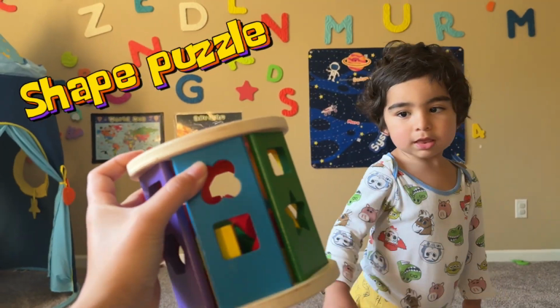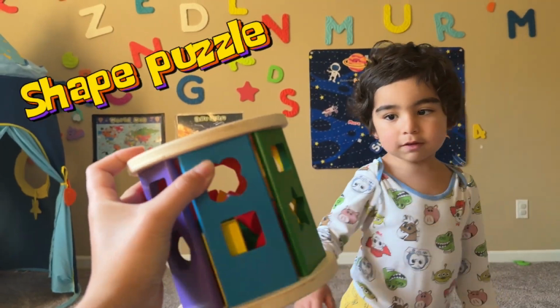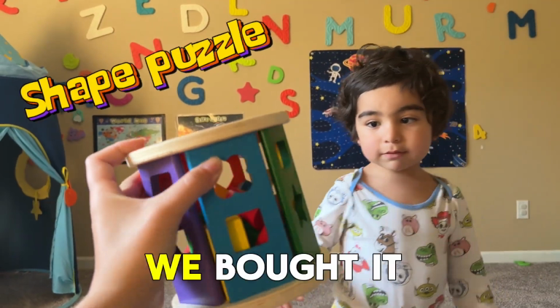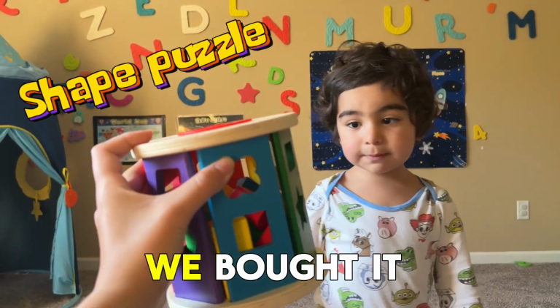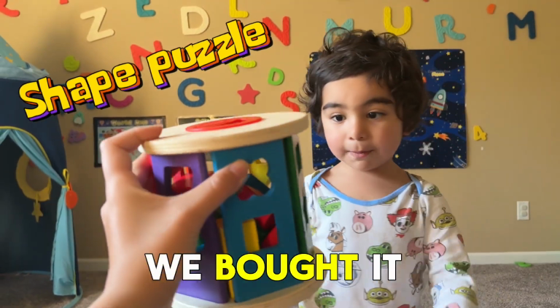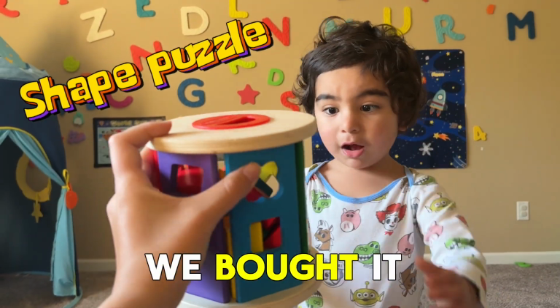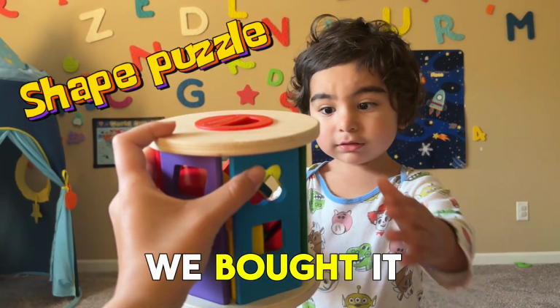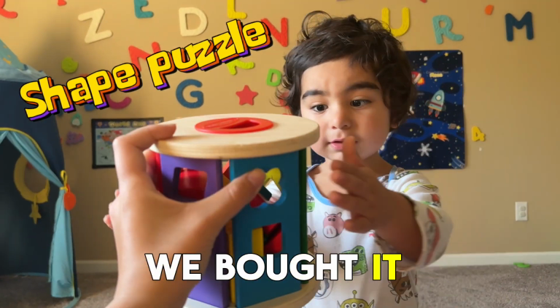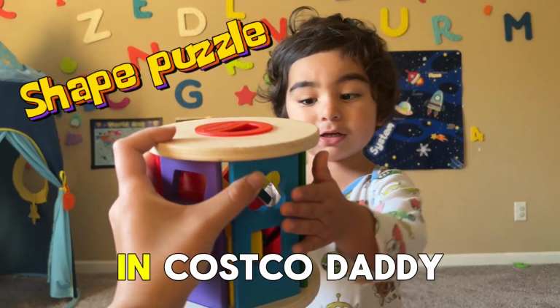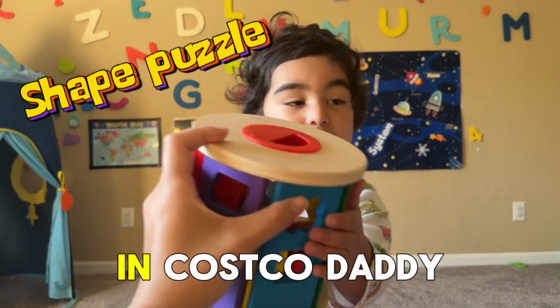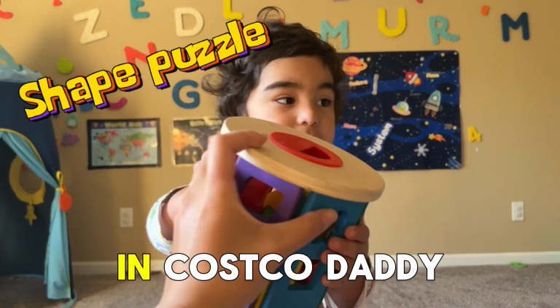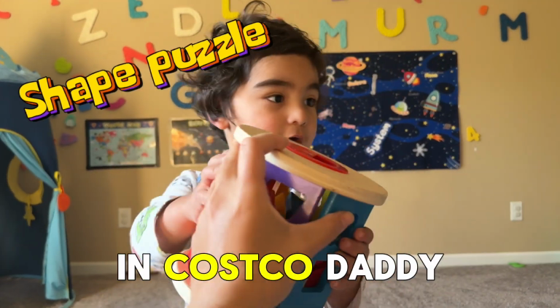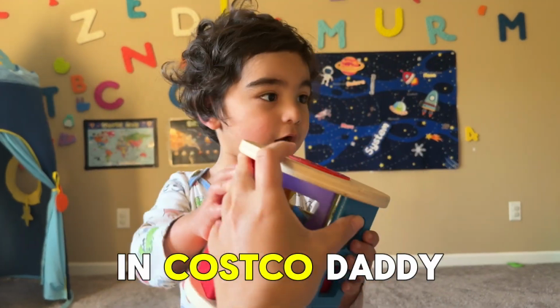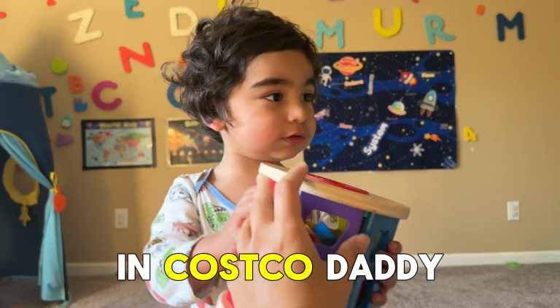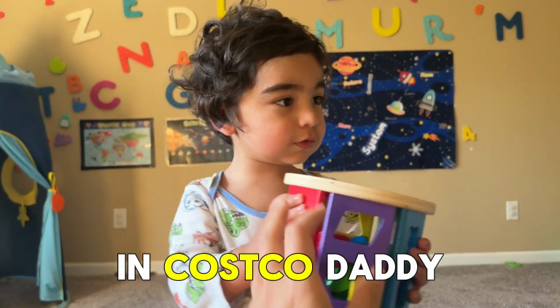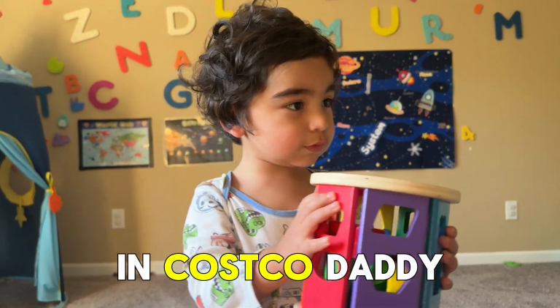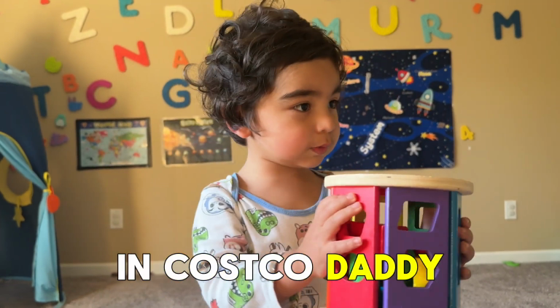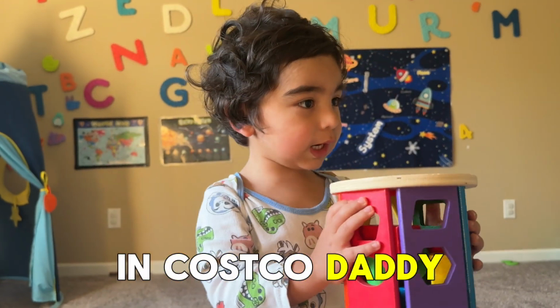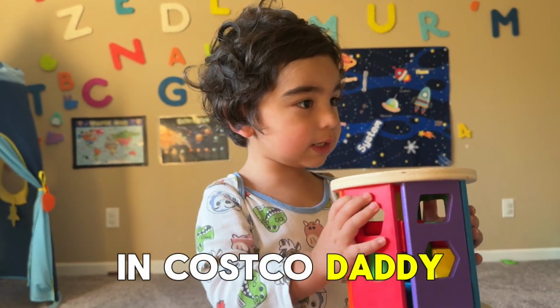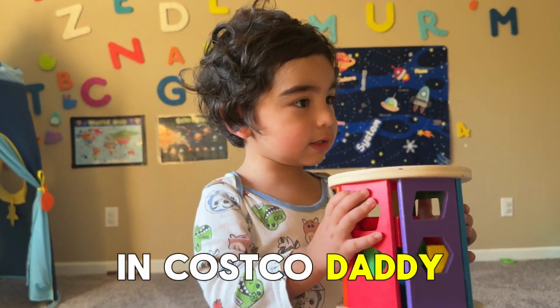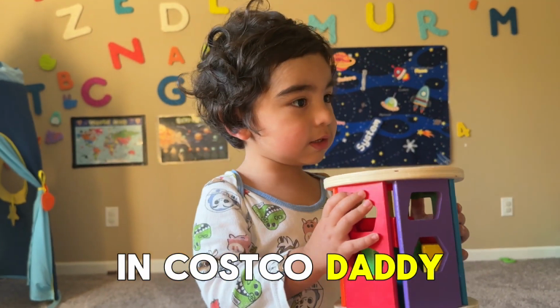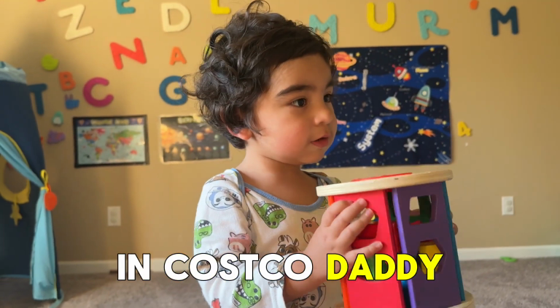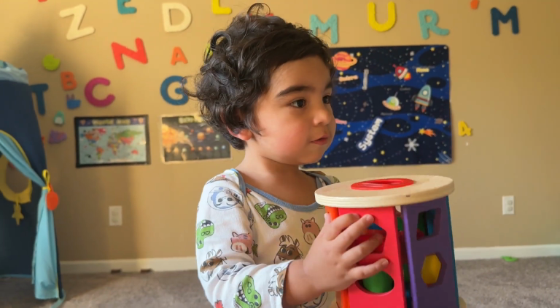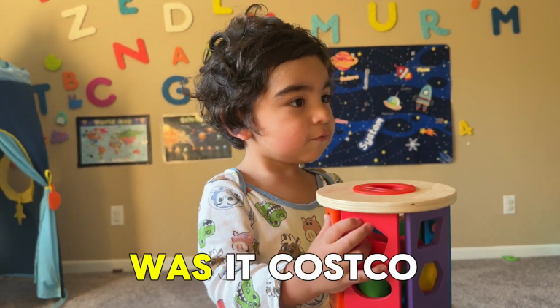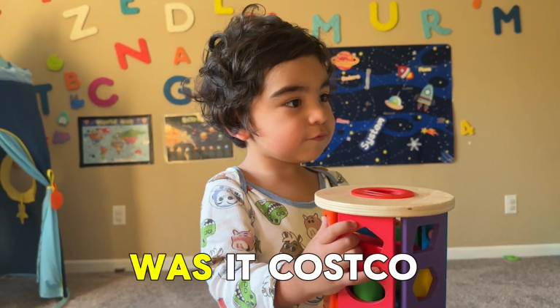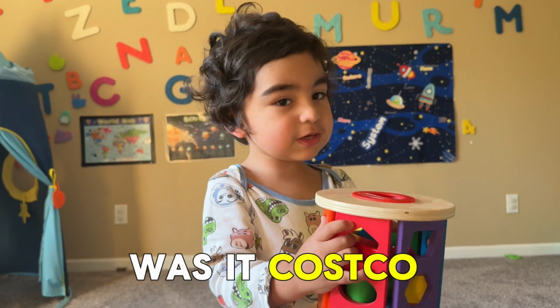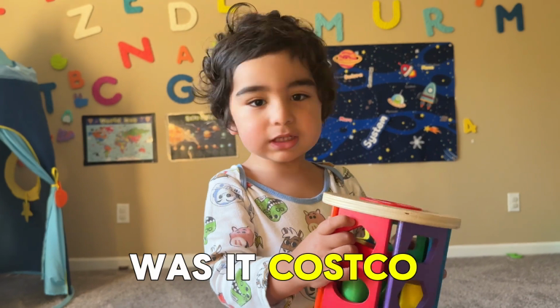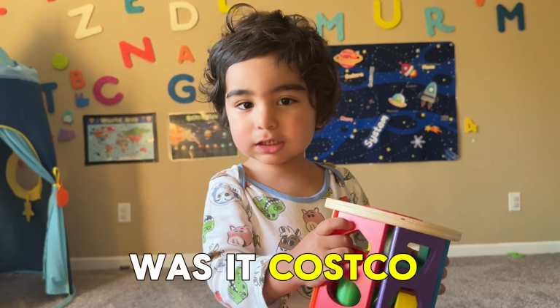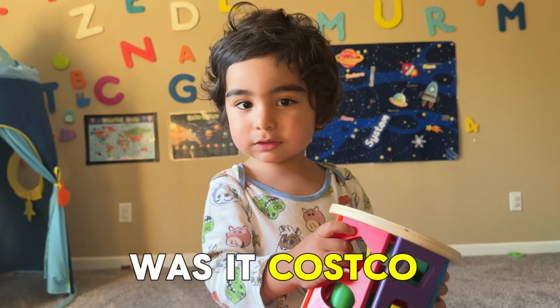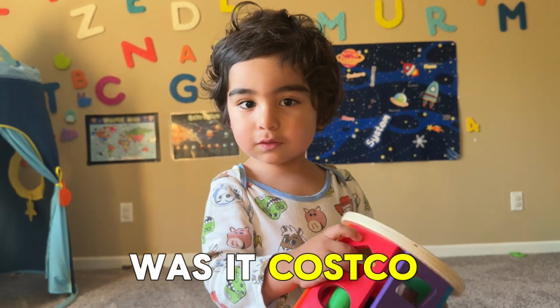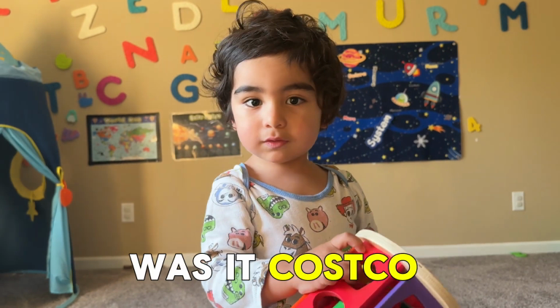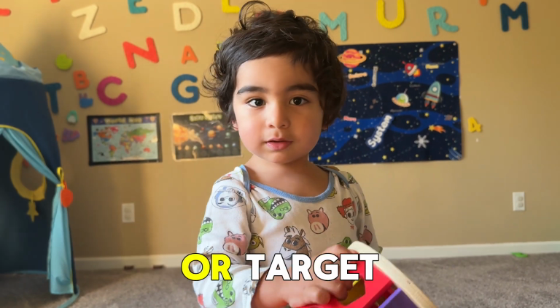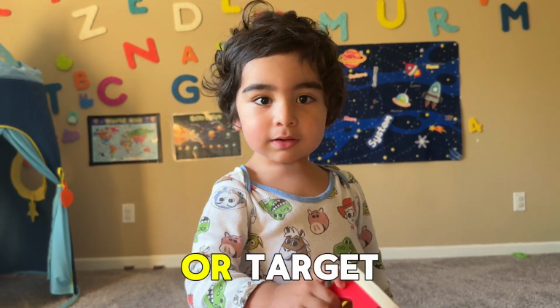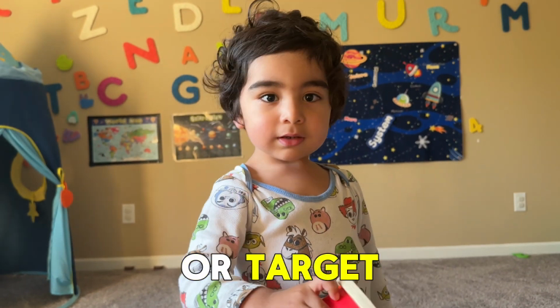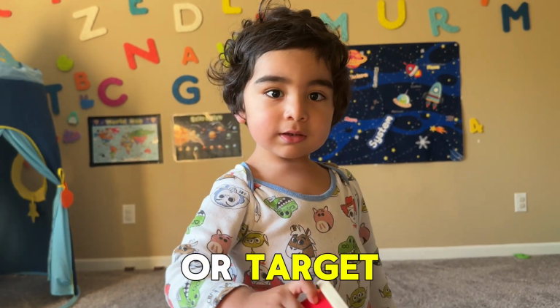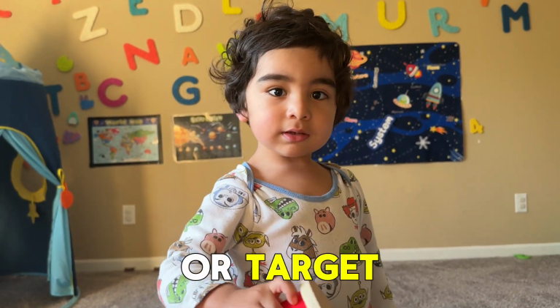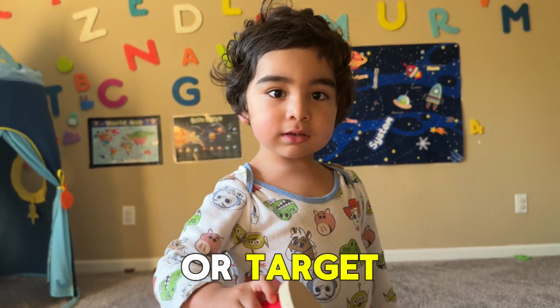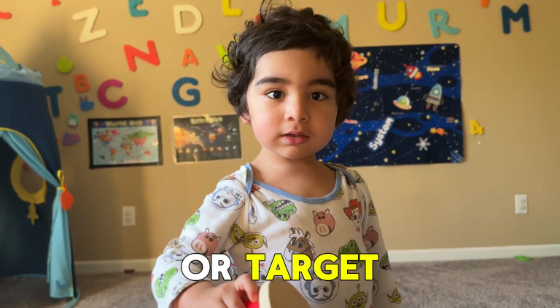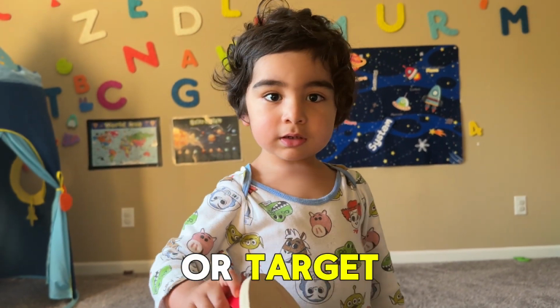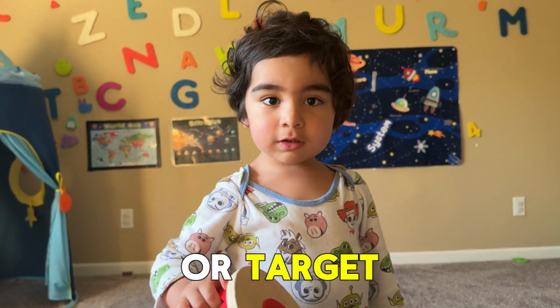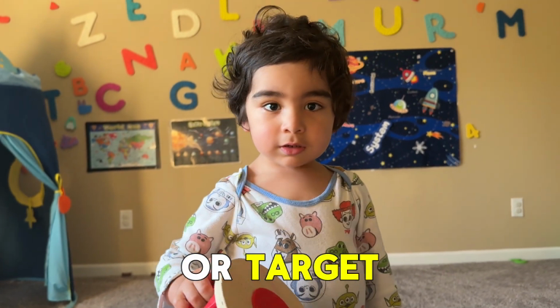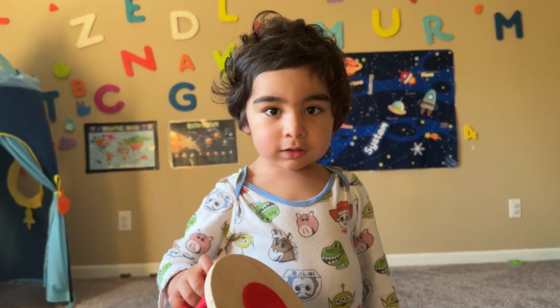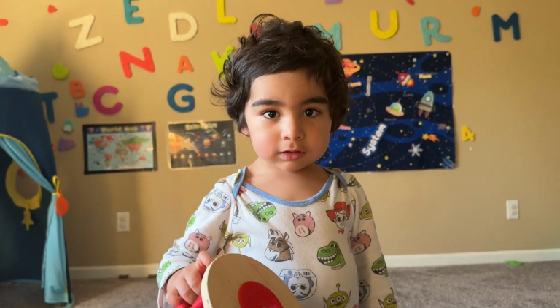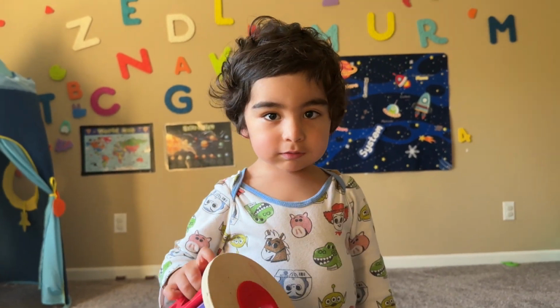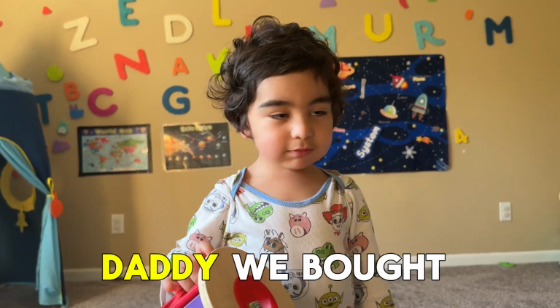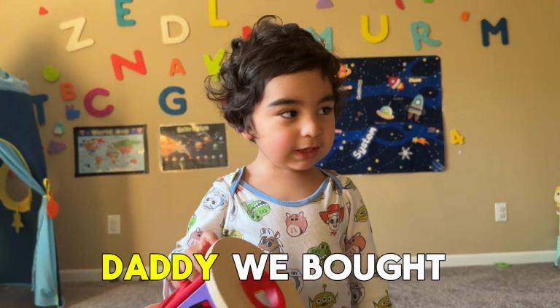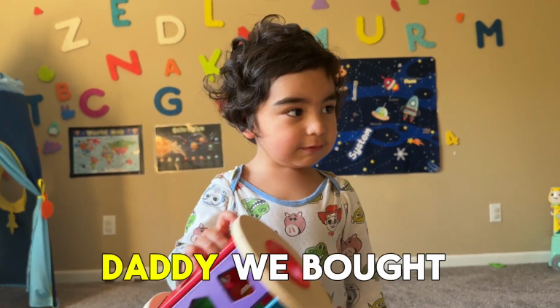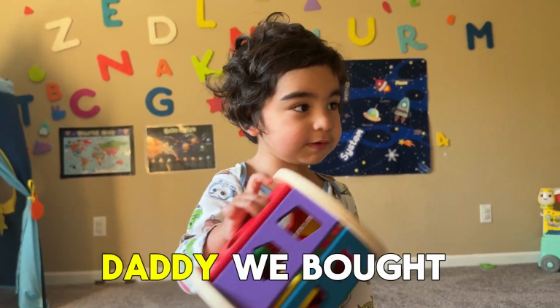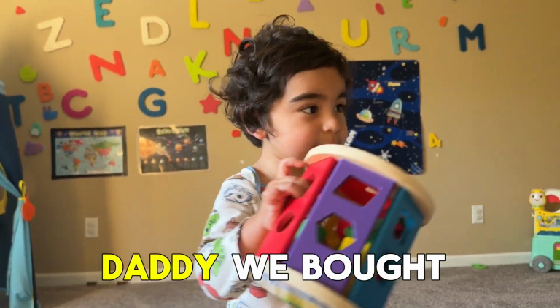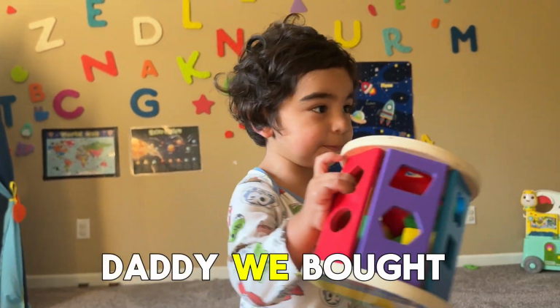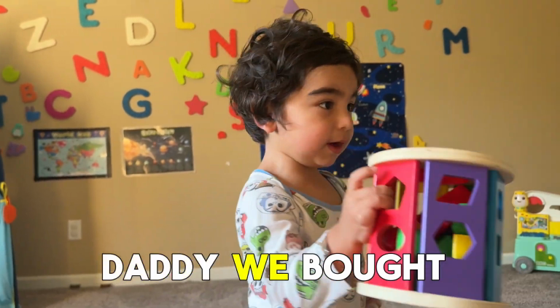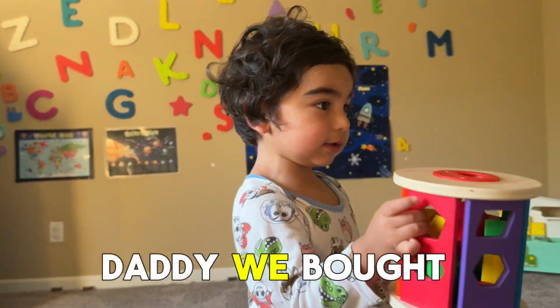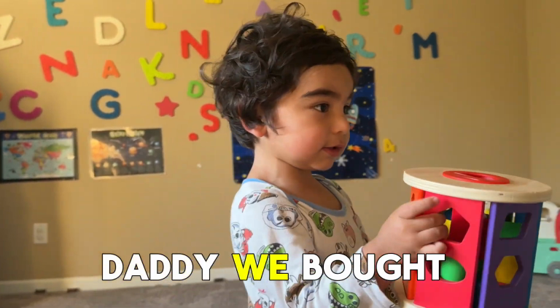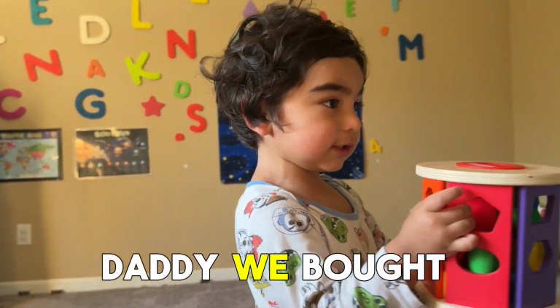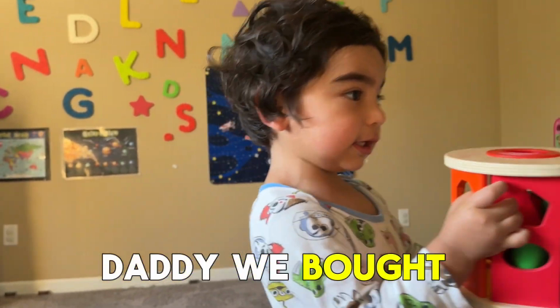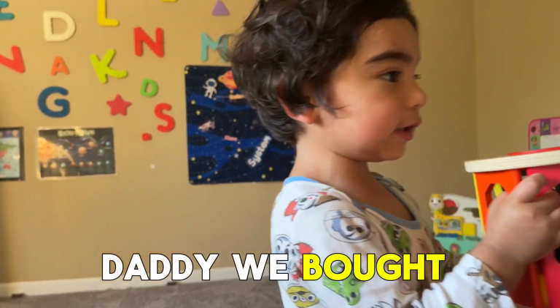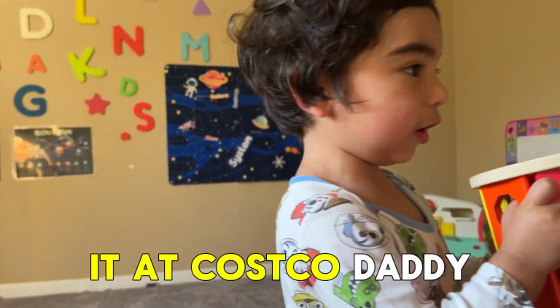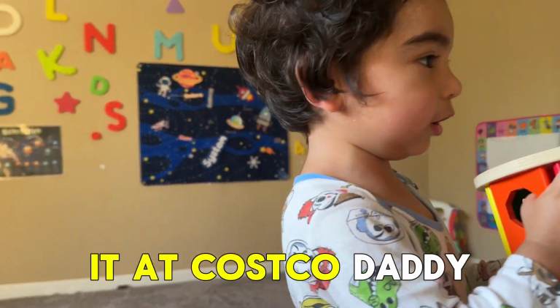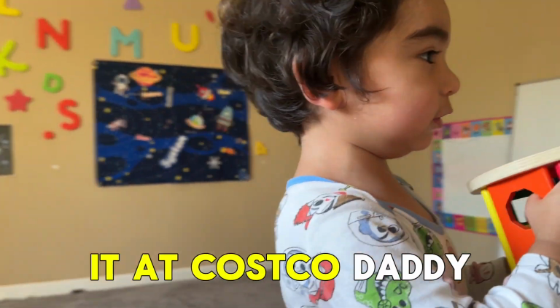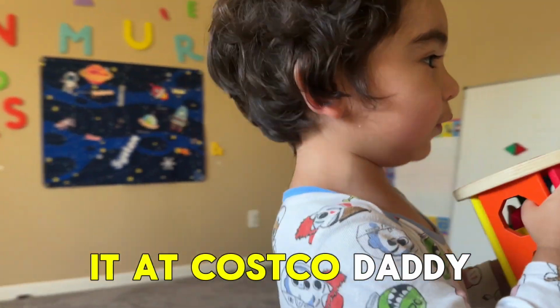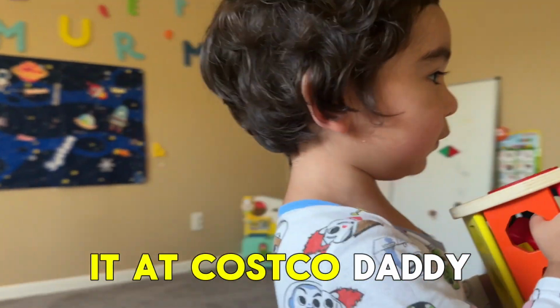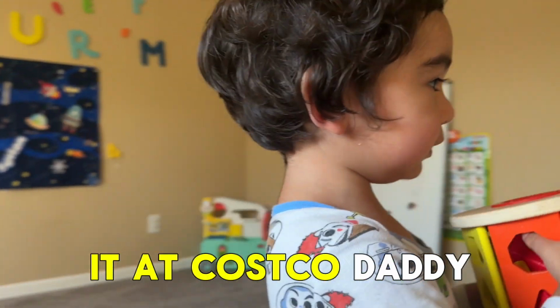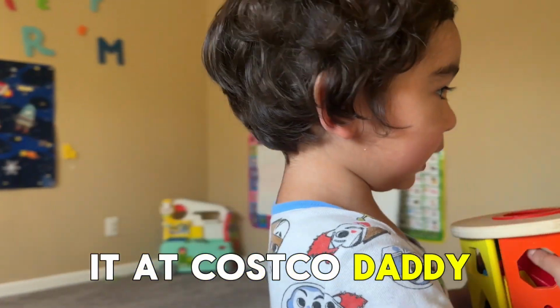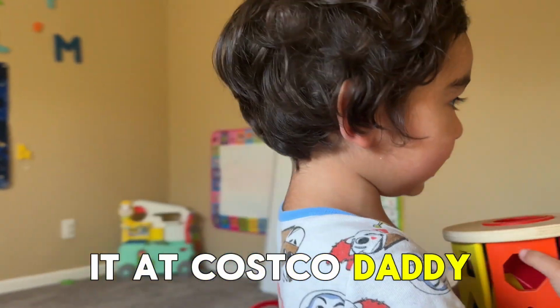We bought it in Costco, Daddy. Was it Costco or Target? We bought it in Costco, Daddy.